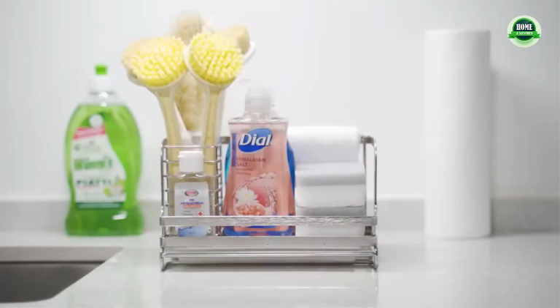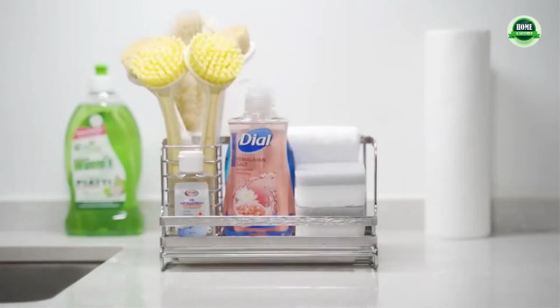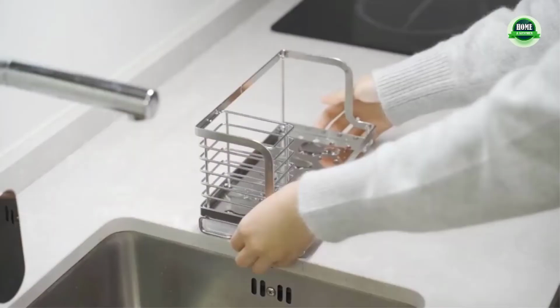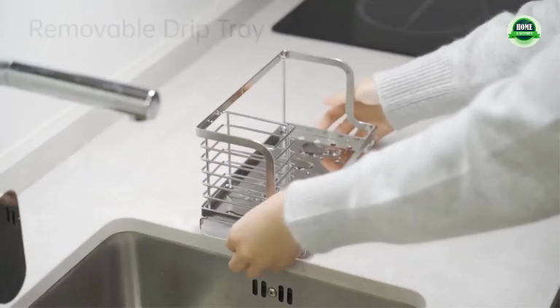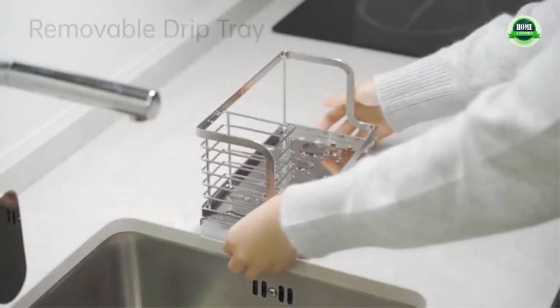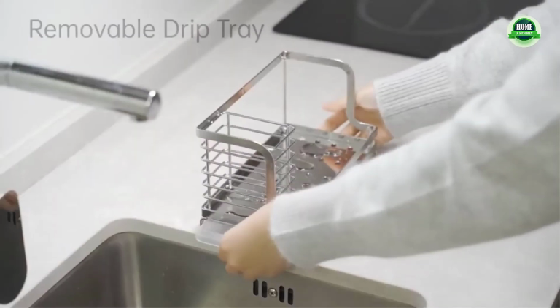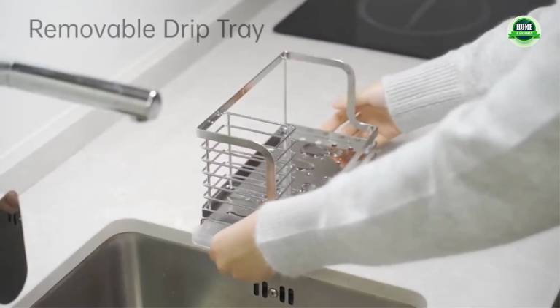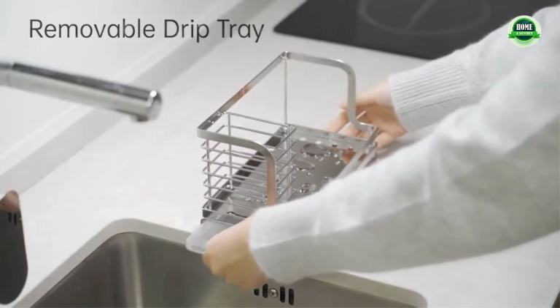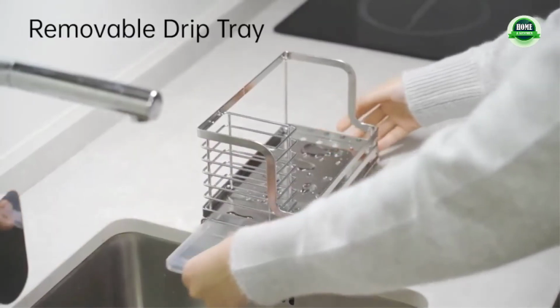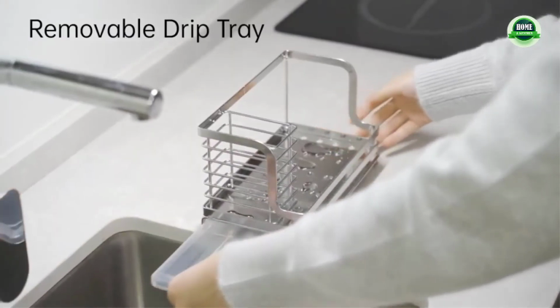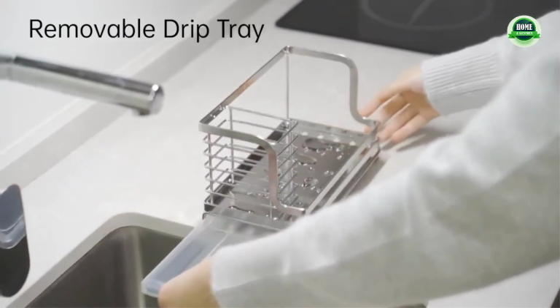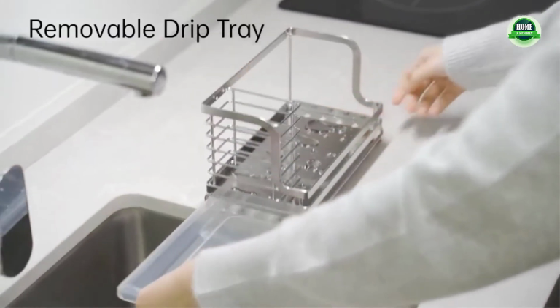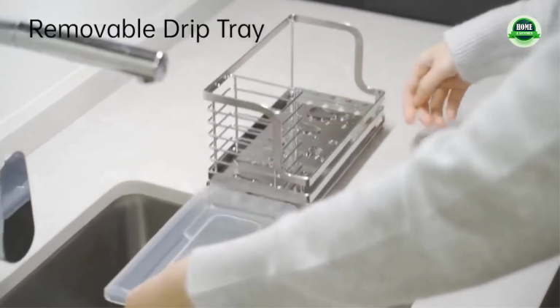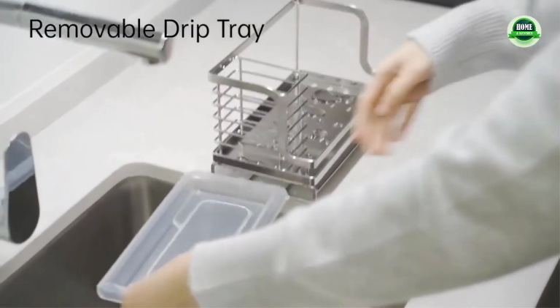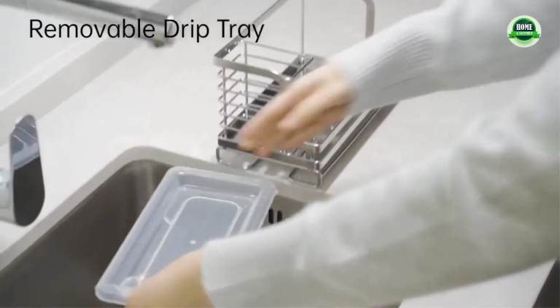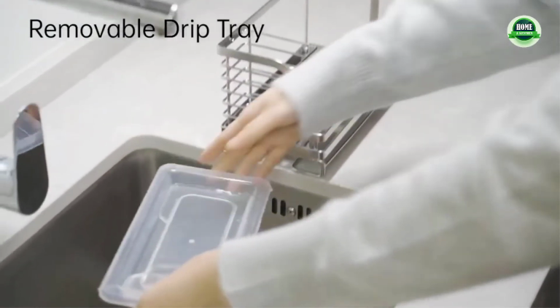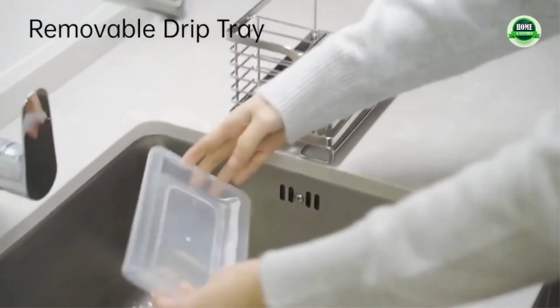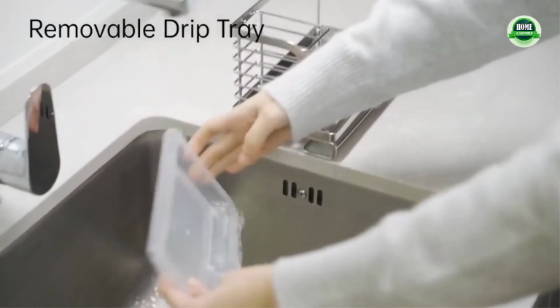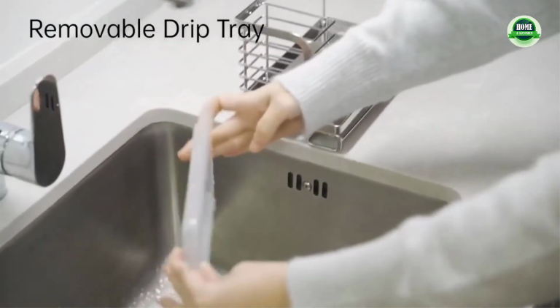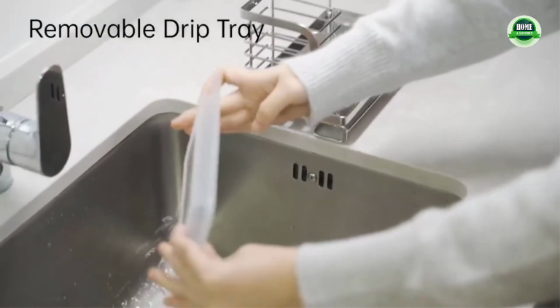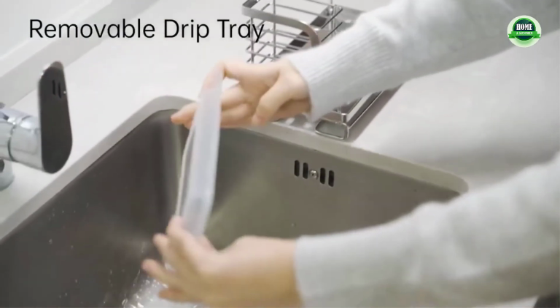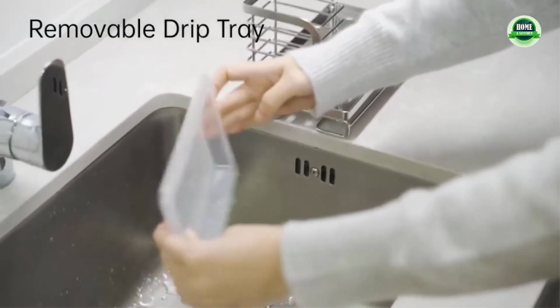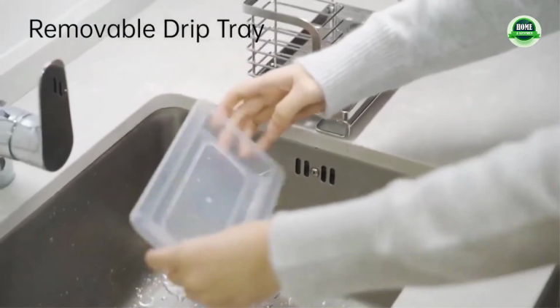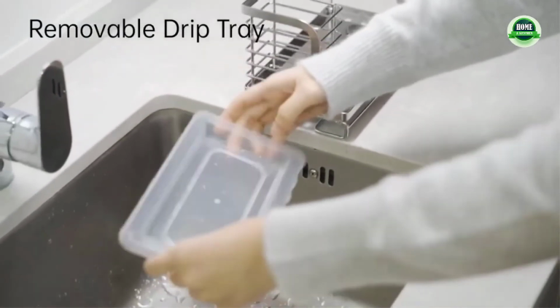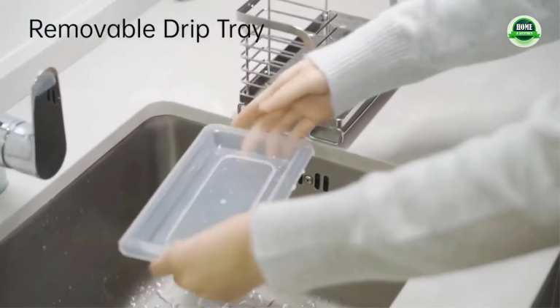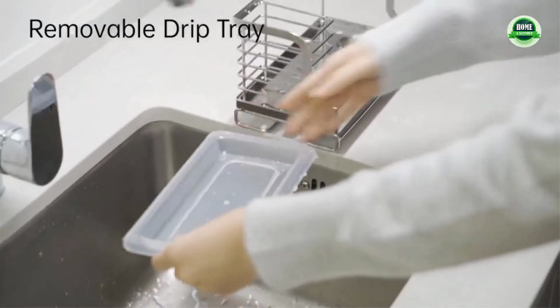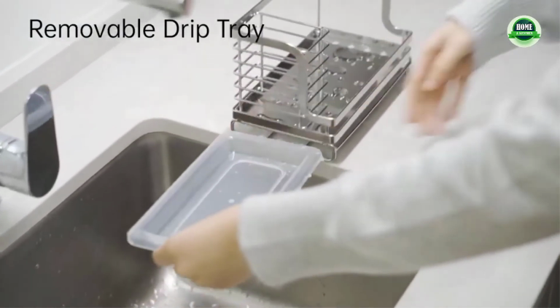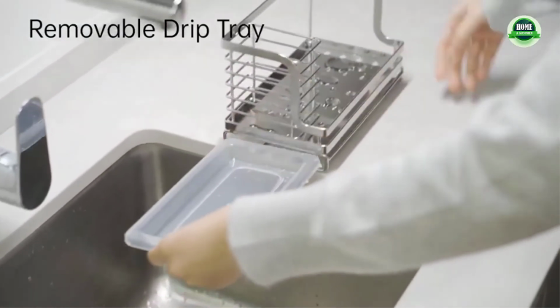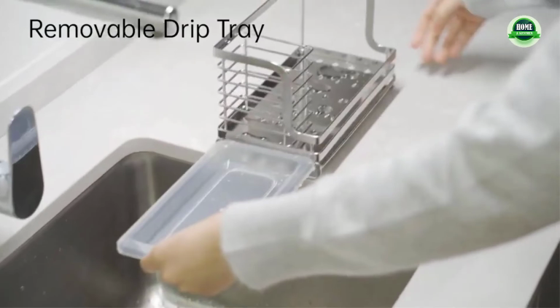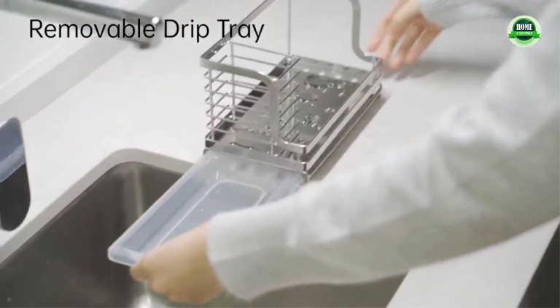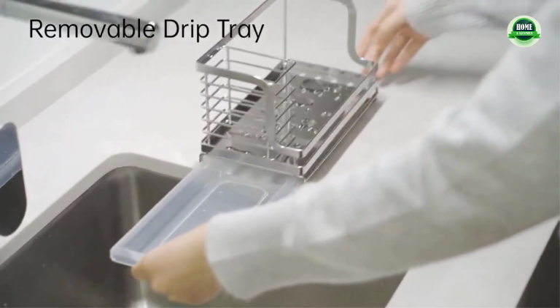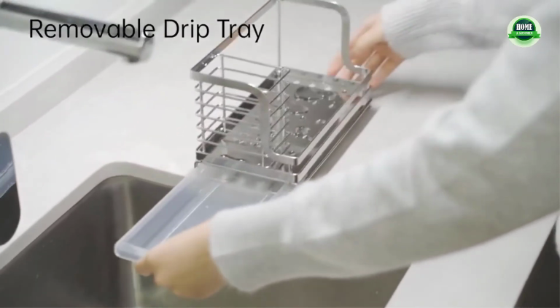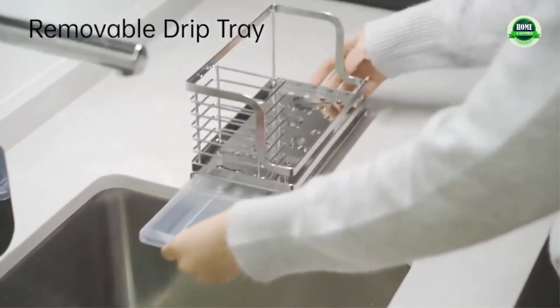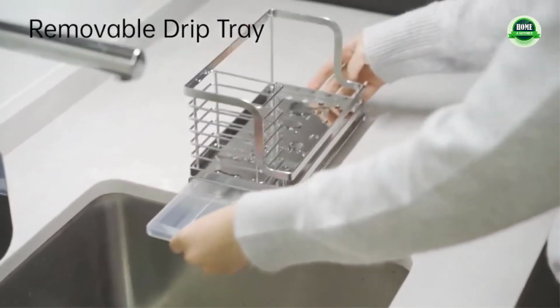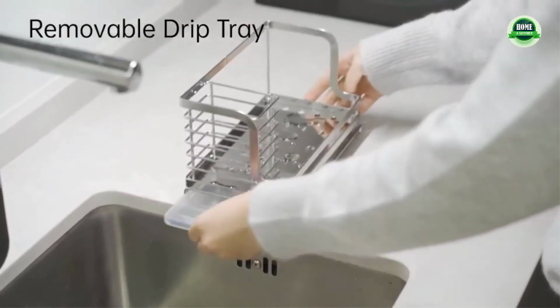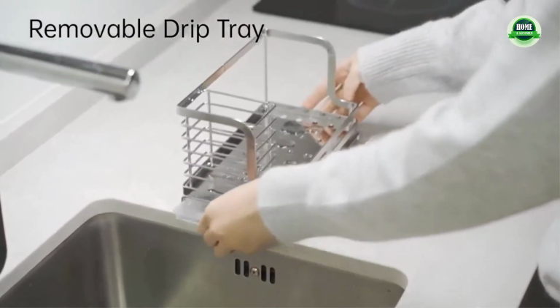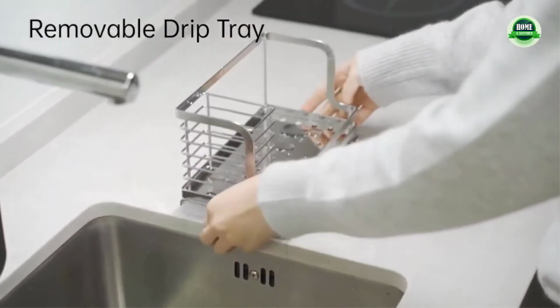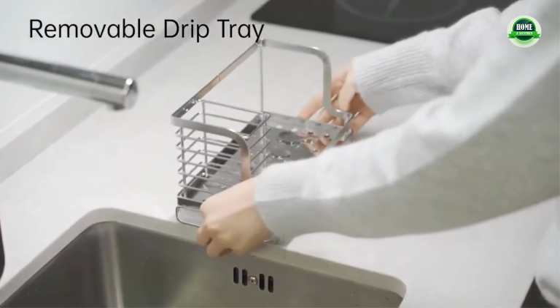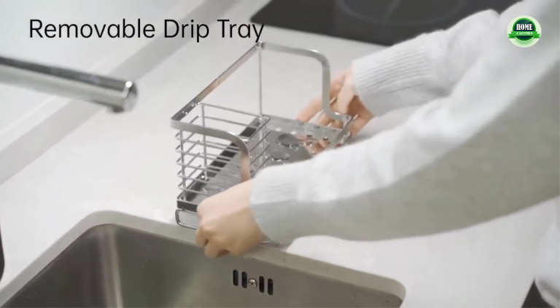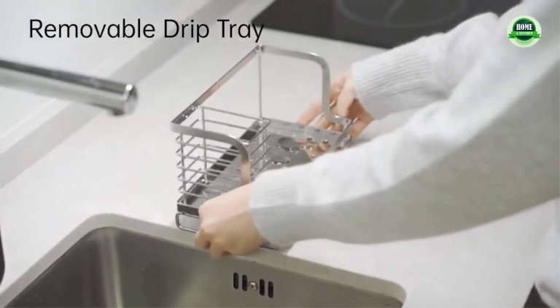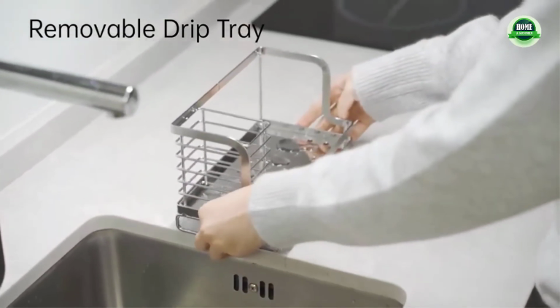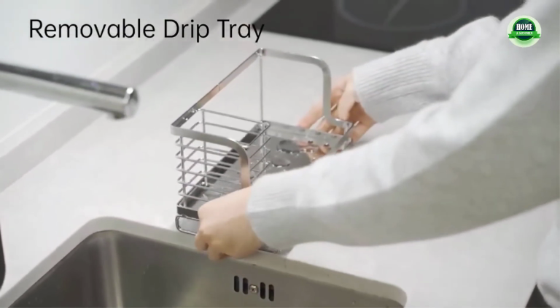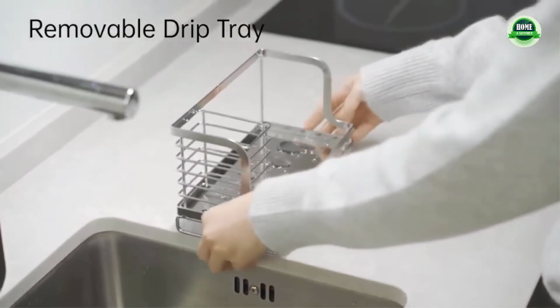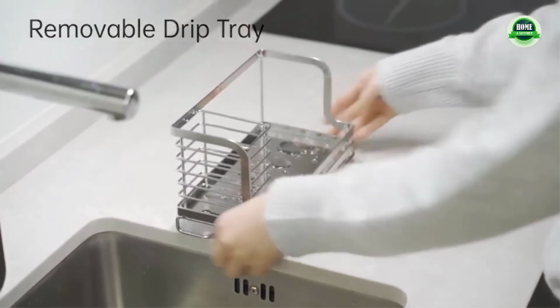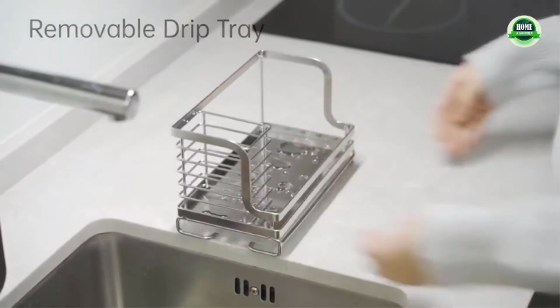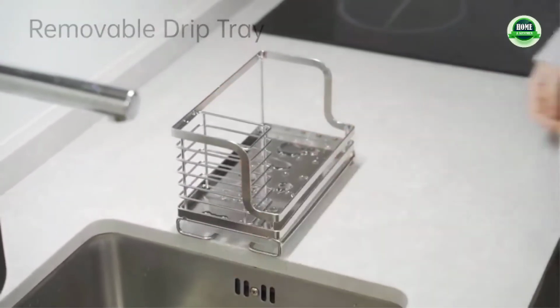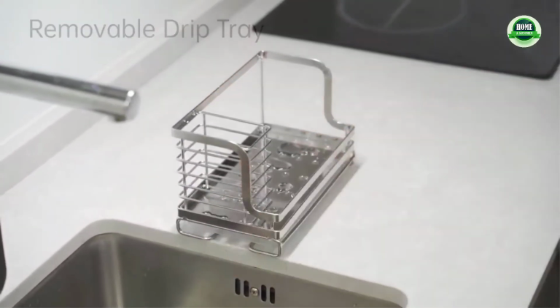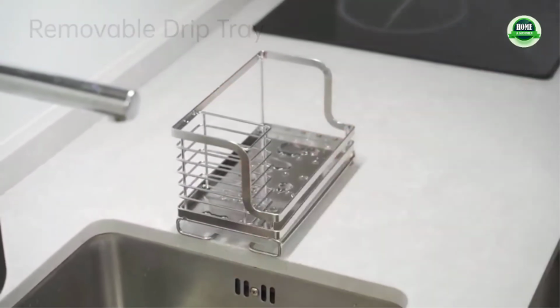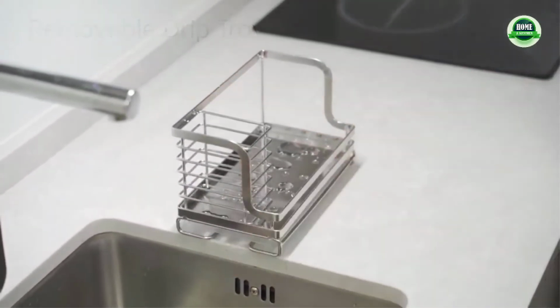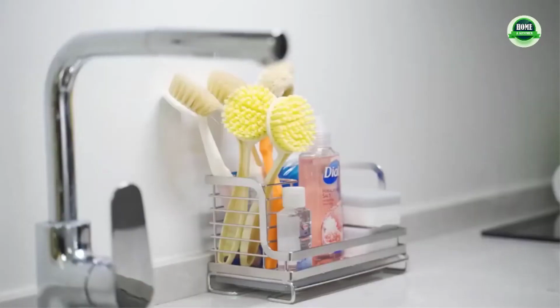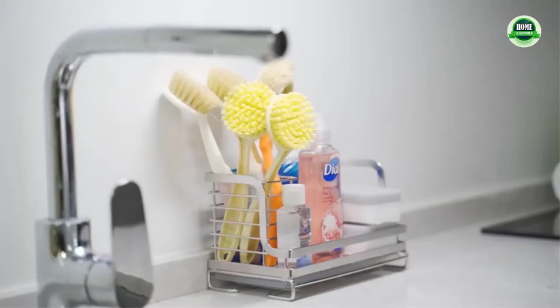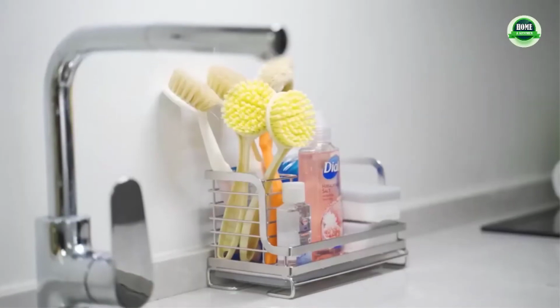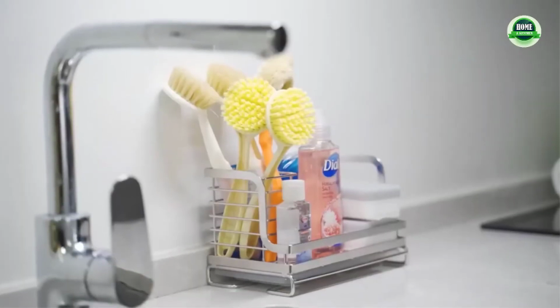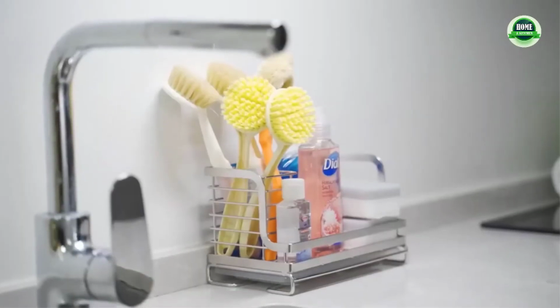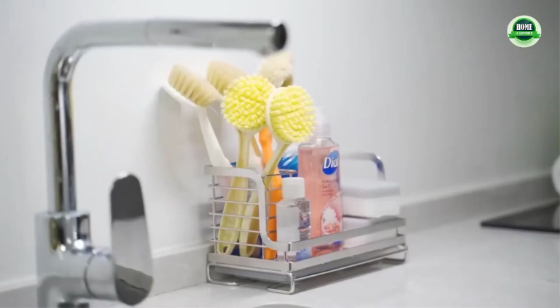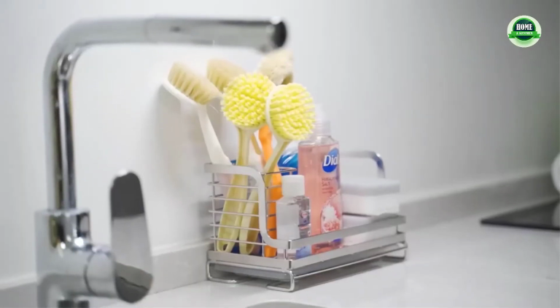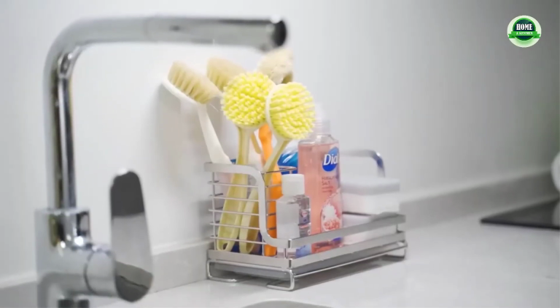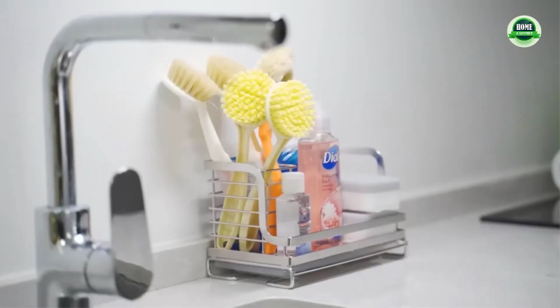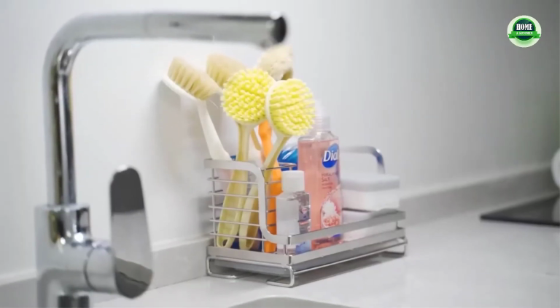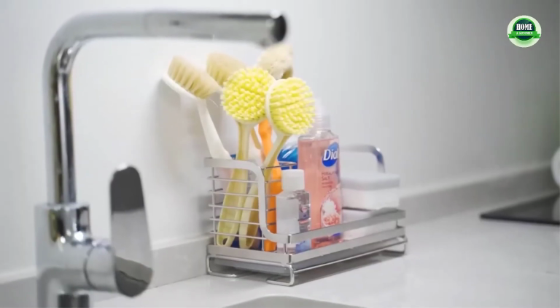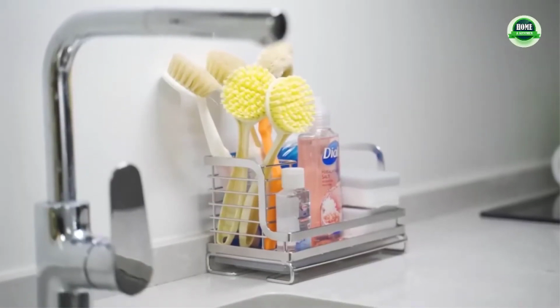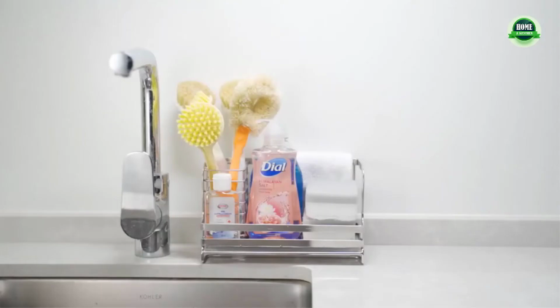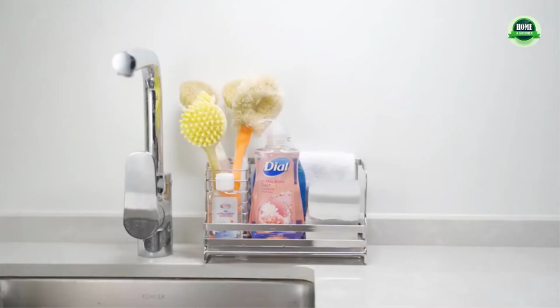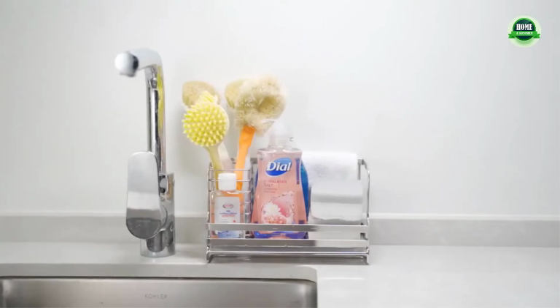The plastic bowl slides out easily. The sponge holder for the kitchen sink has plenty of room for the dish detergent bottle or the dish soap bottle, and for the sponges.